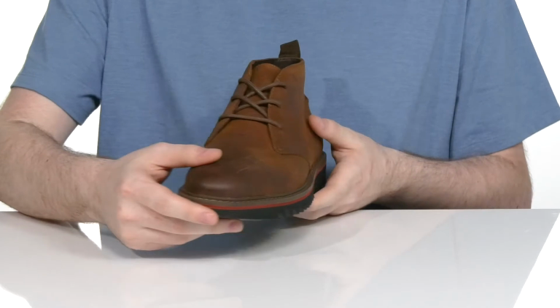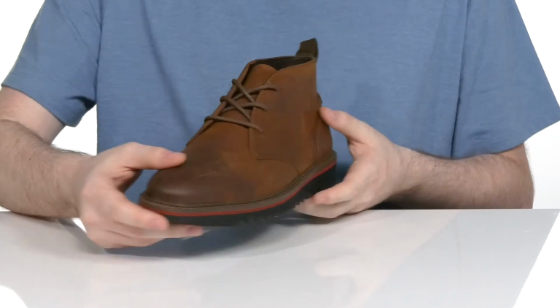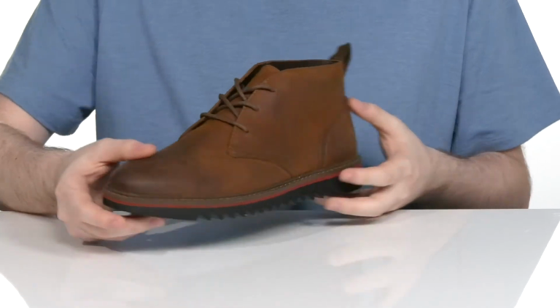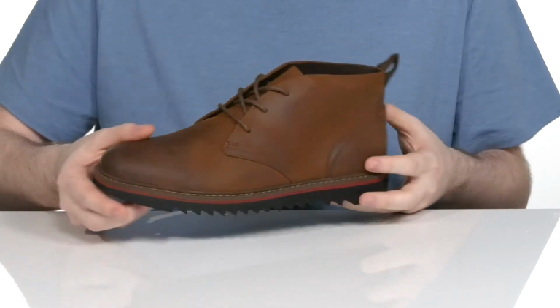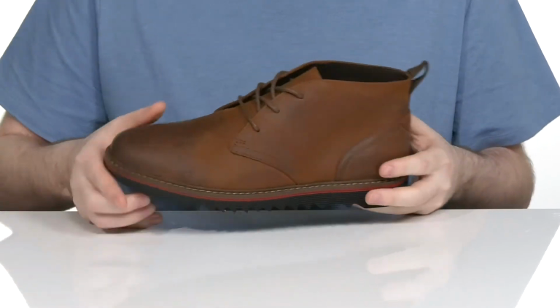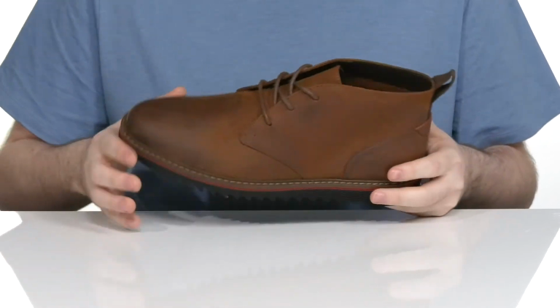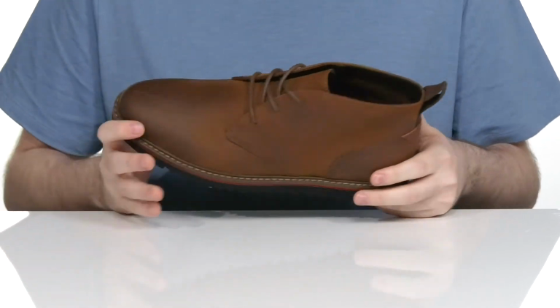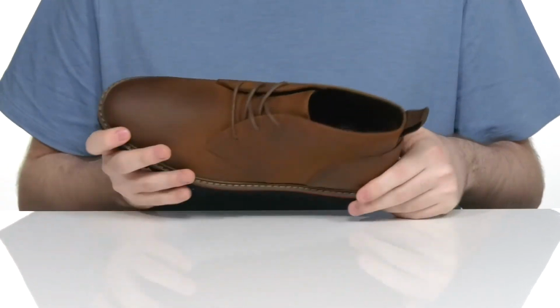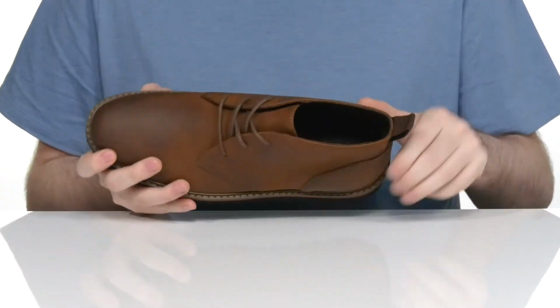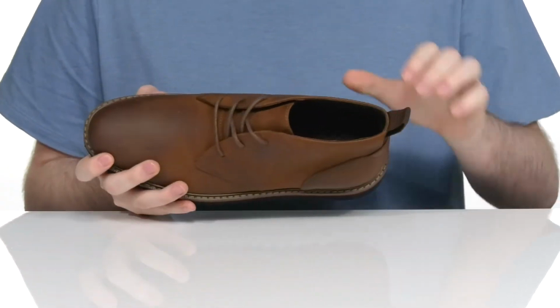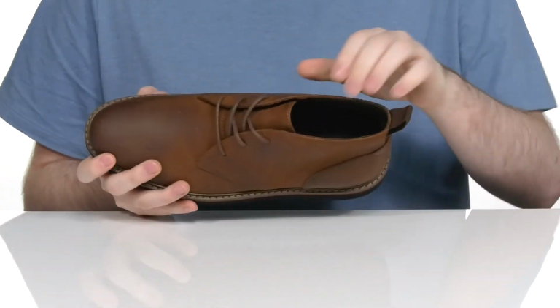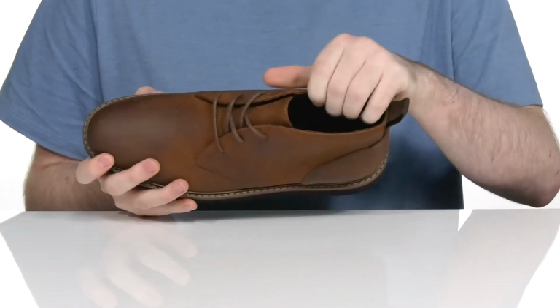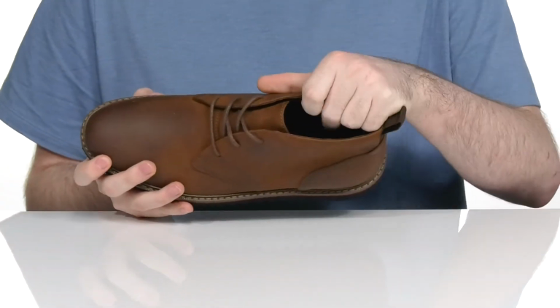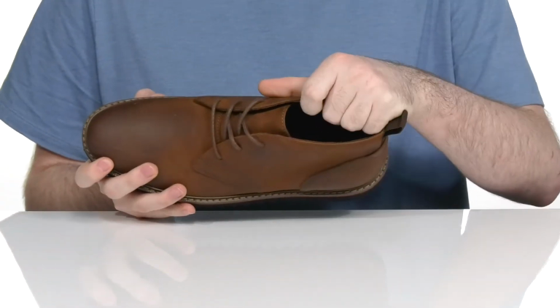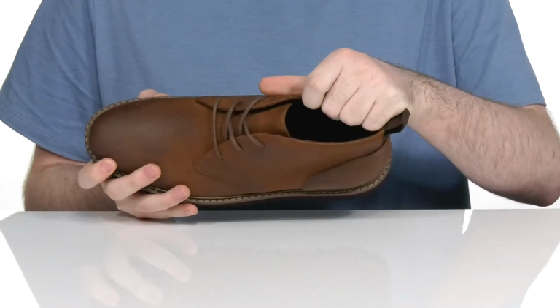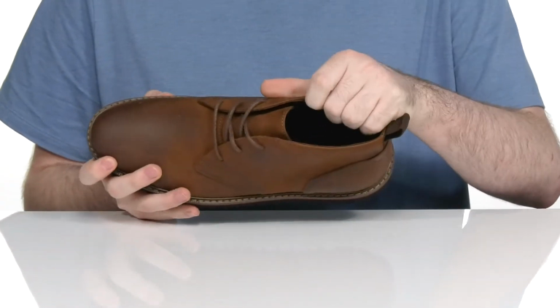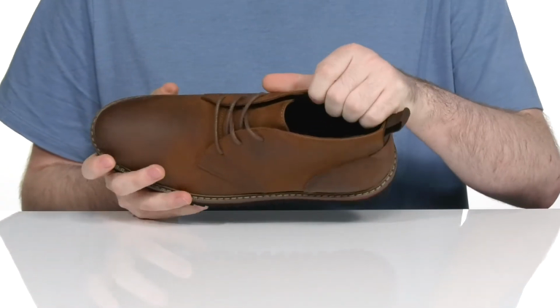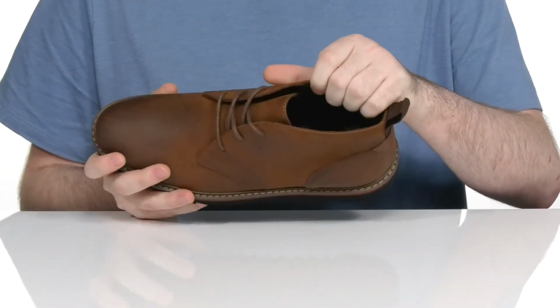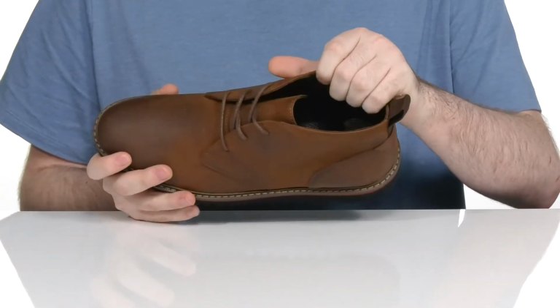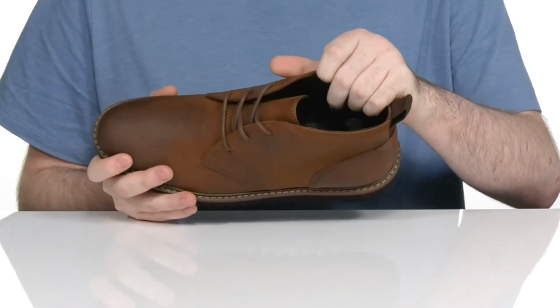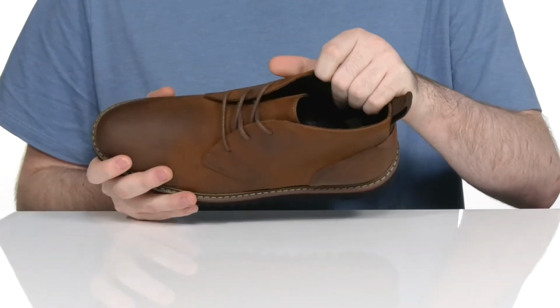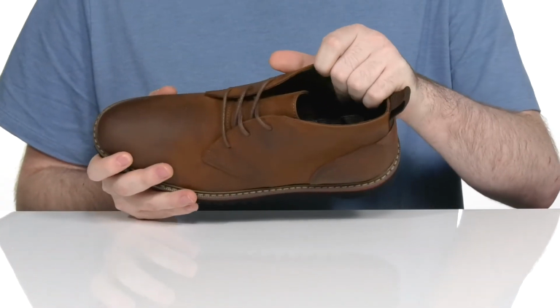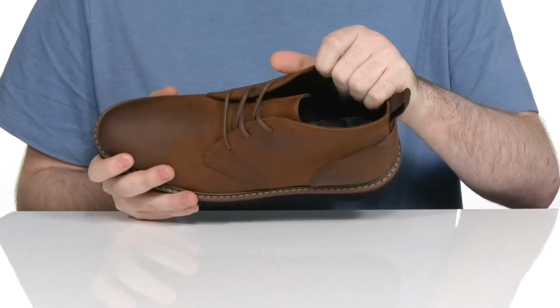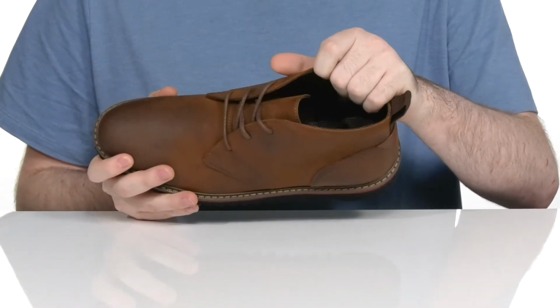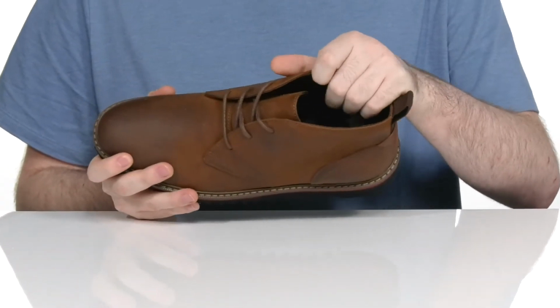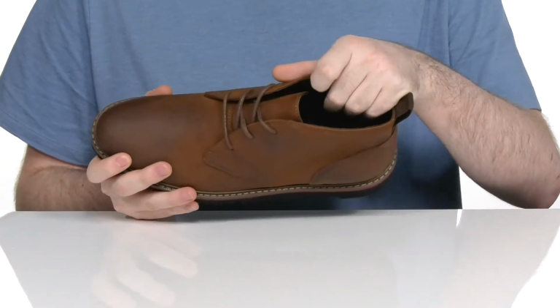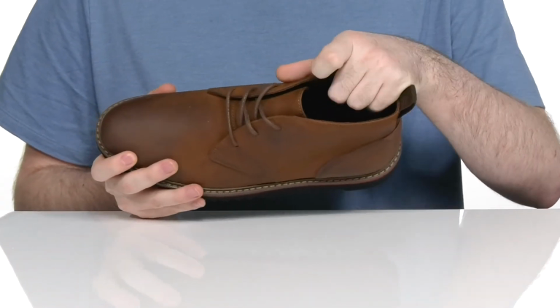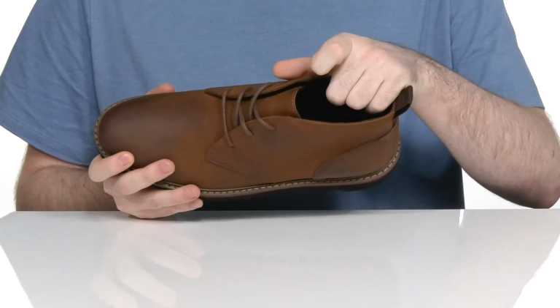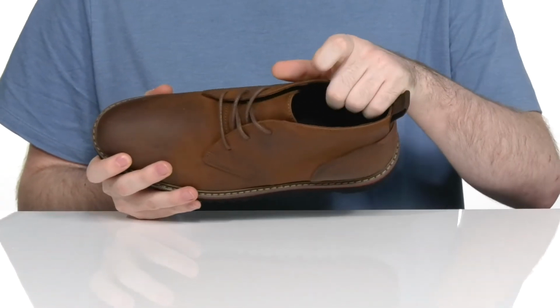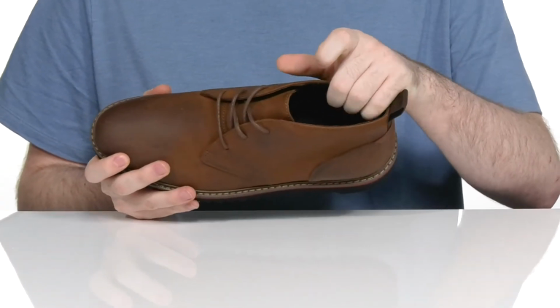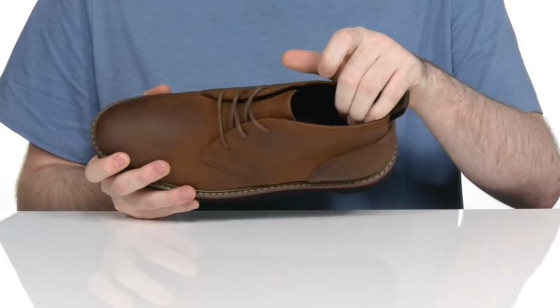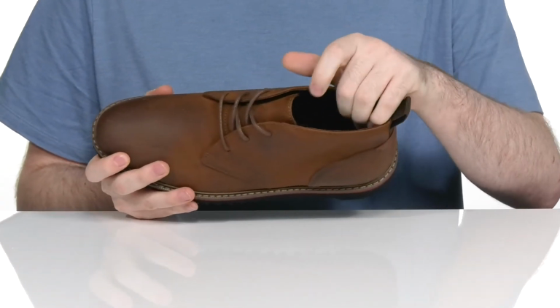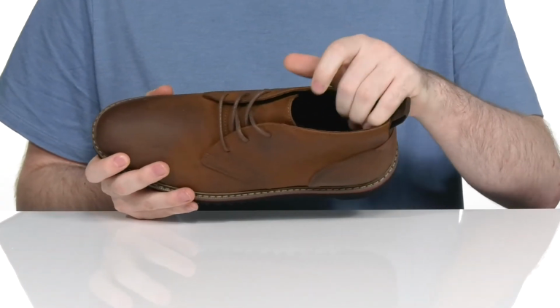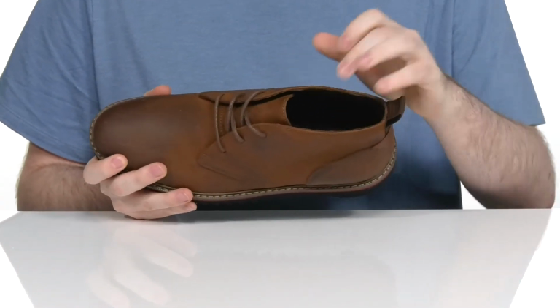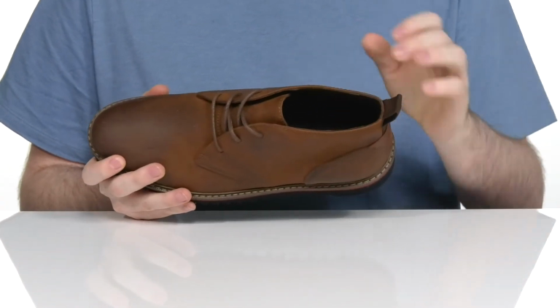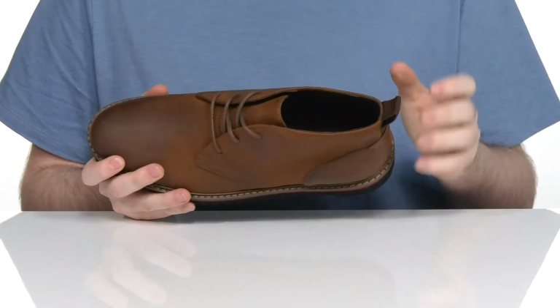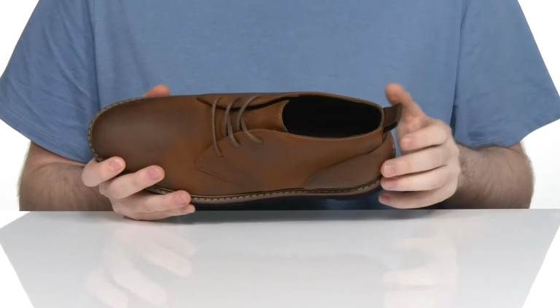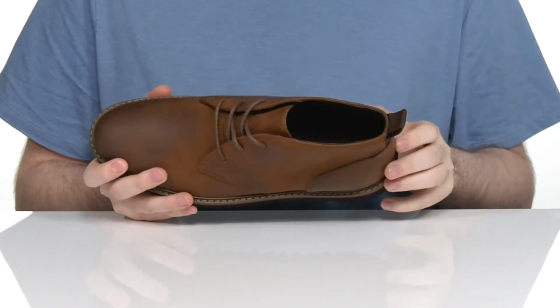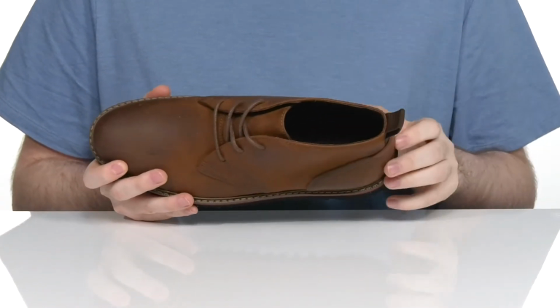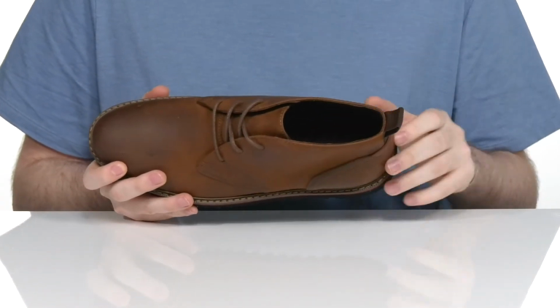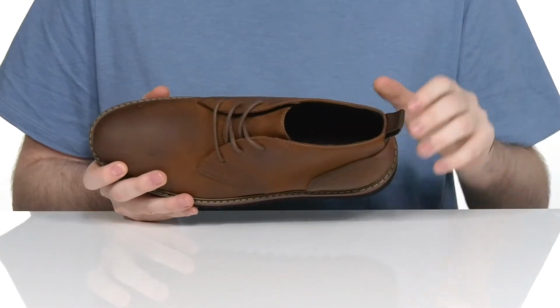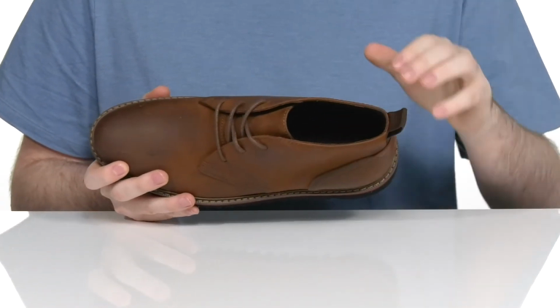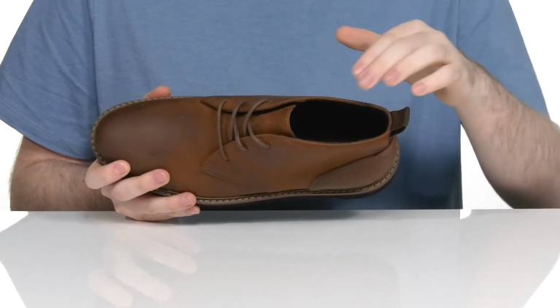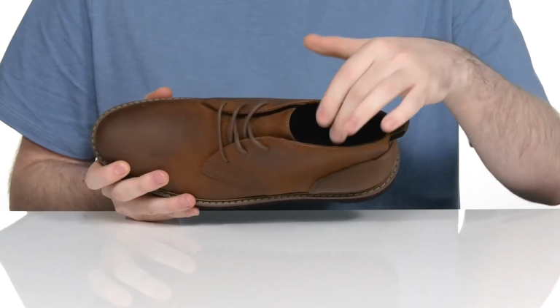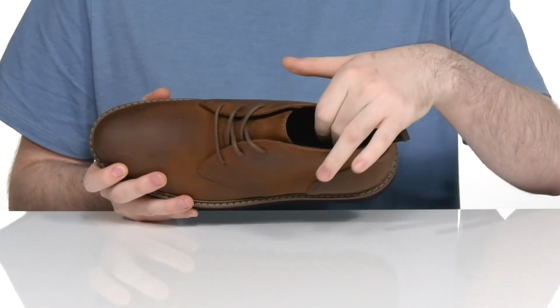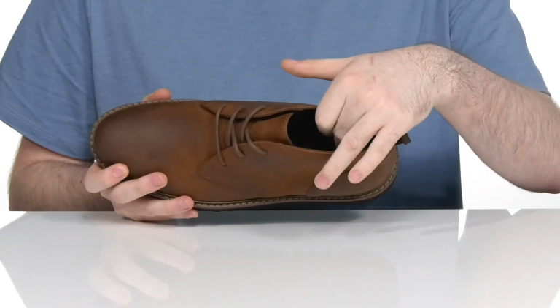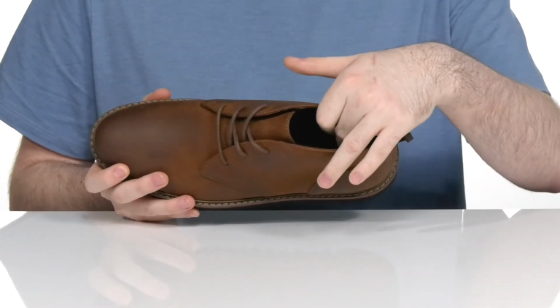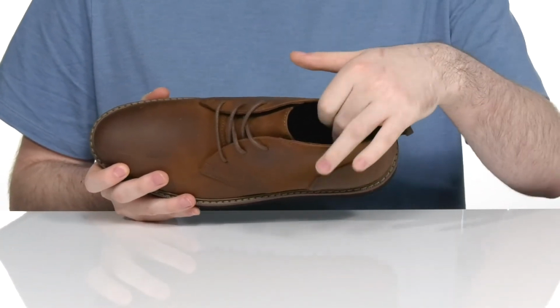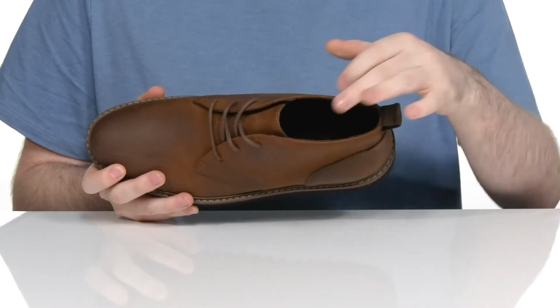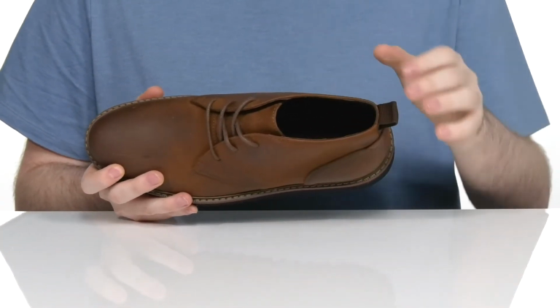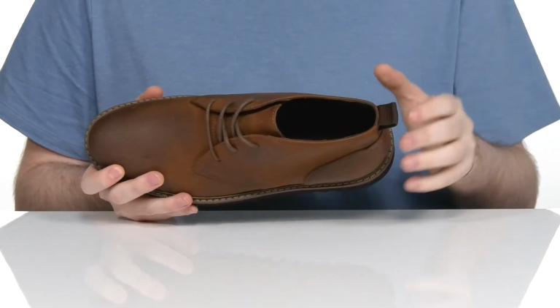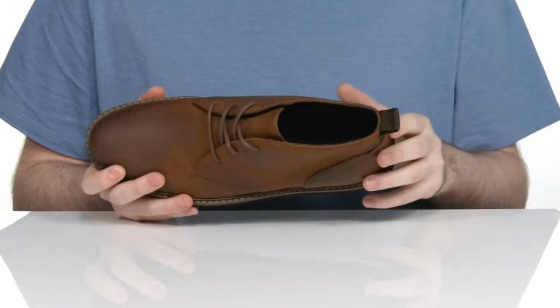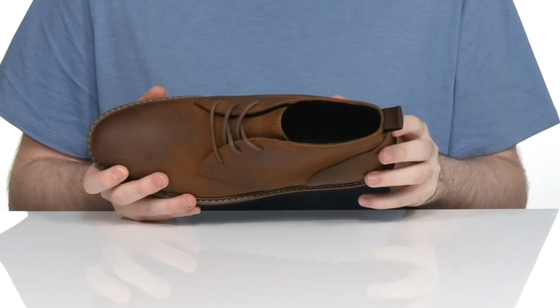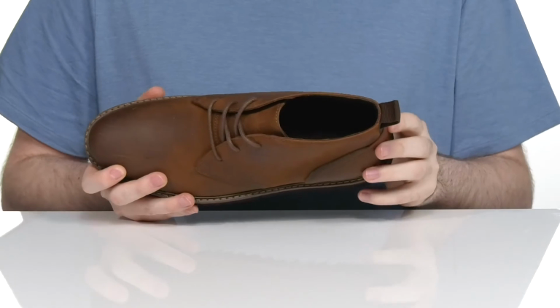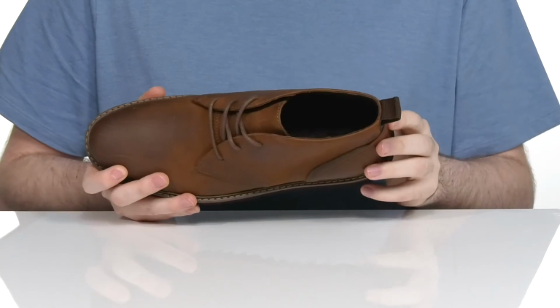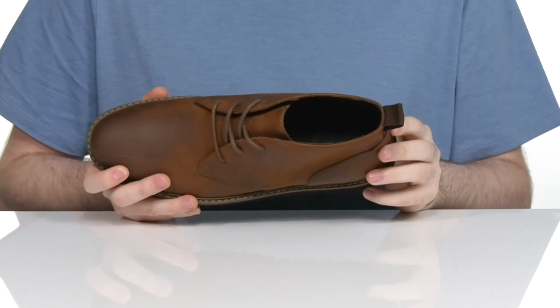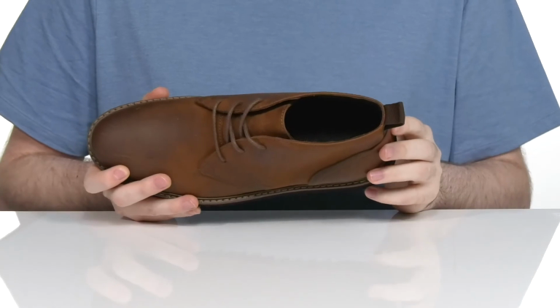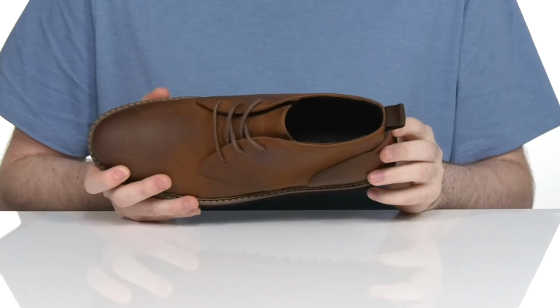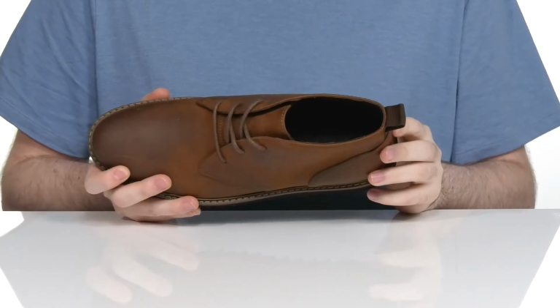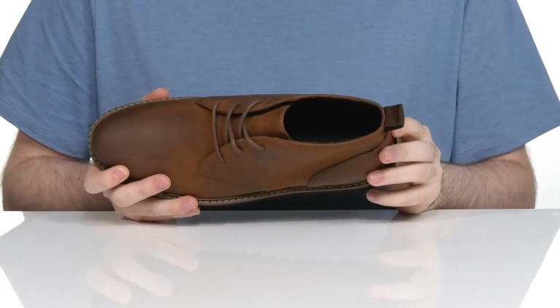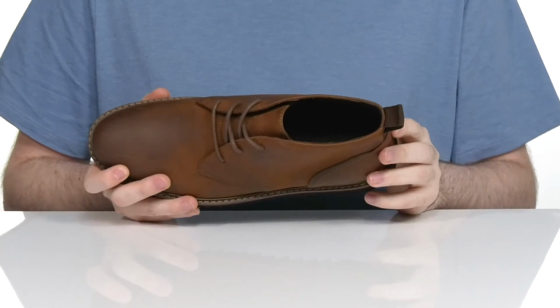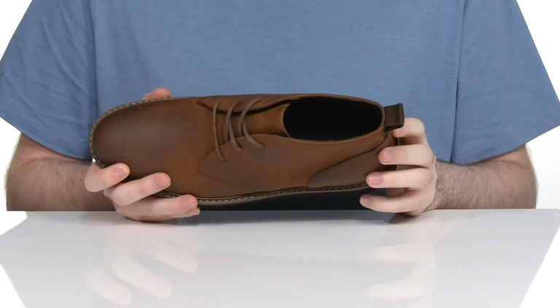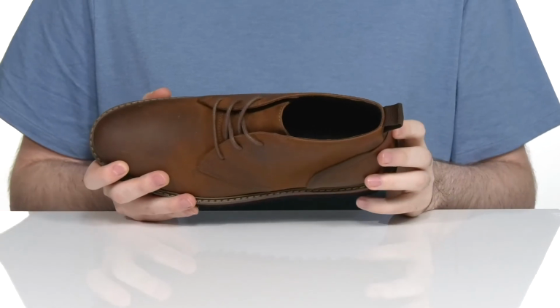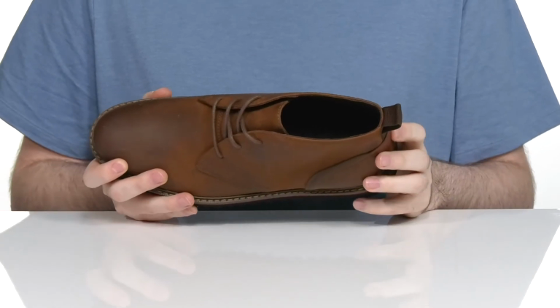The inside lining is textile and leather to keep it cool and breathable, with a foam footbed down there in the bottom.